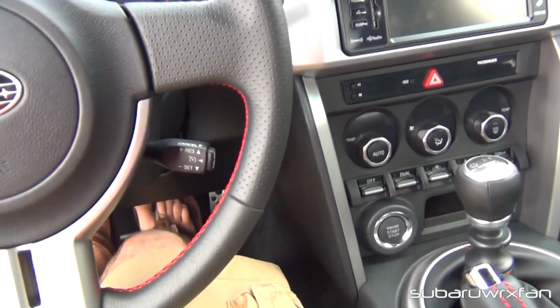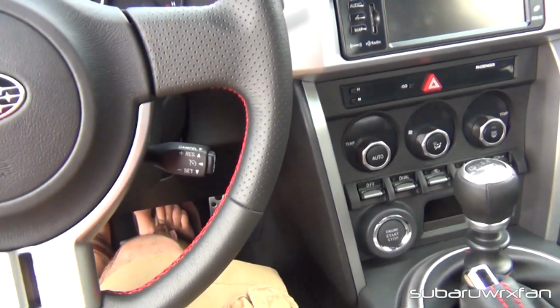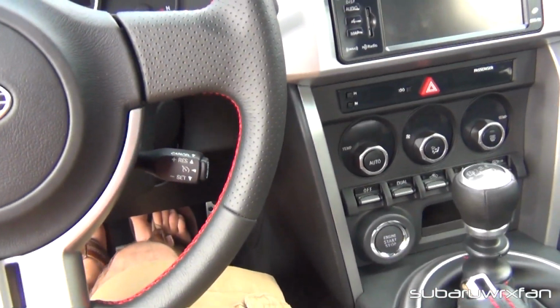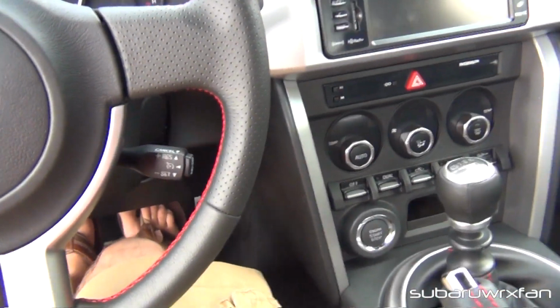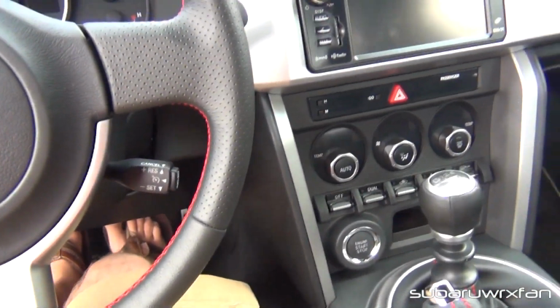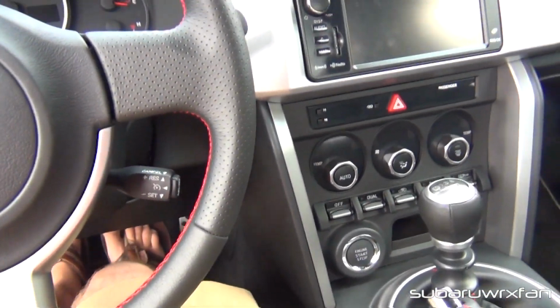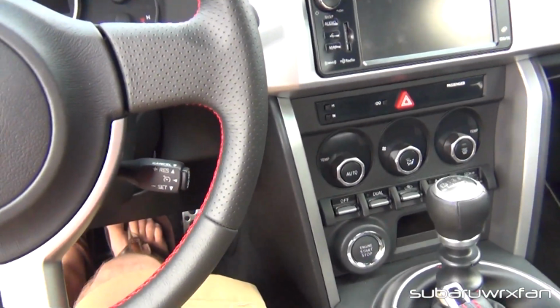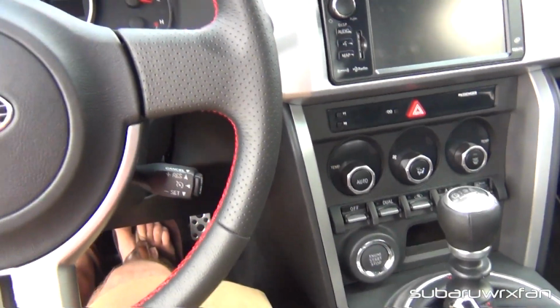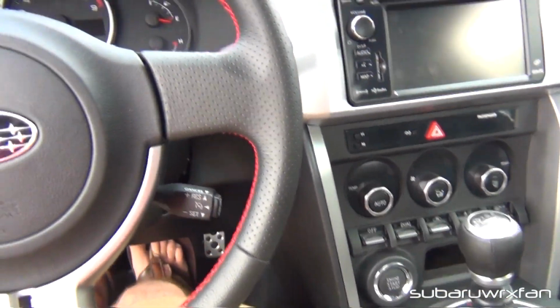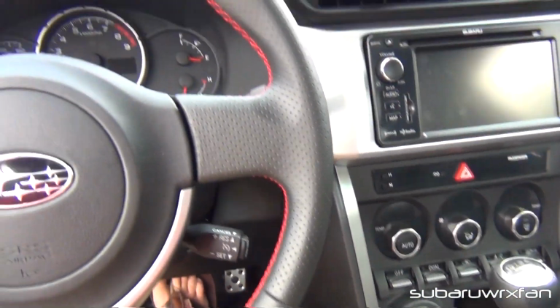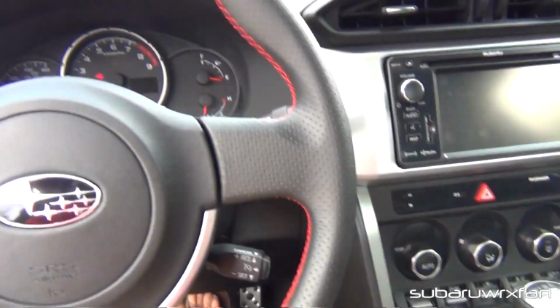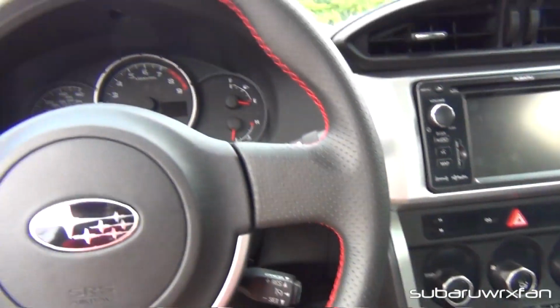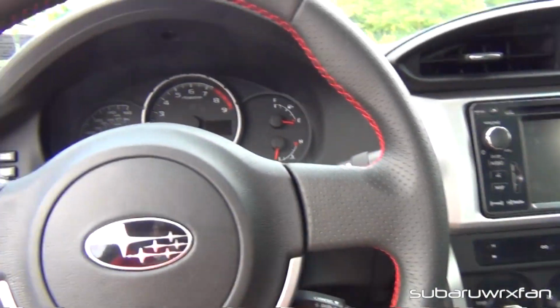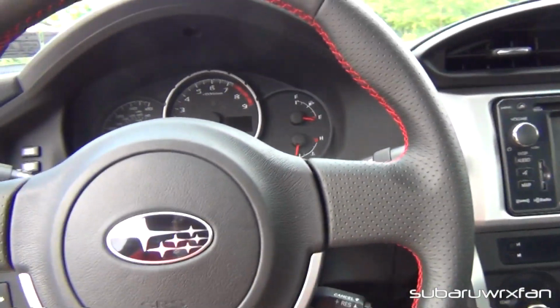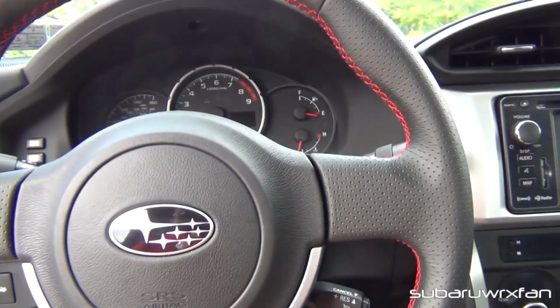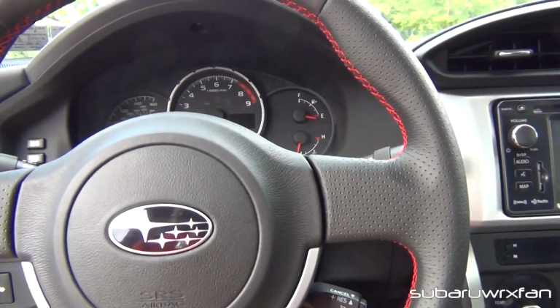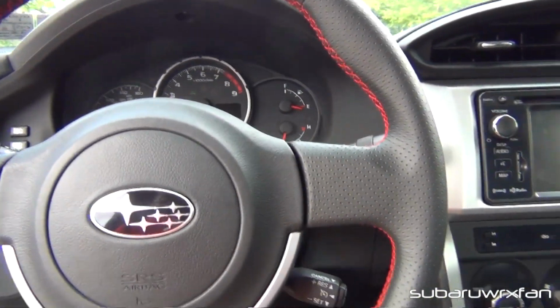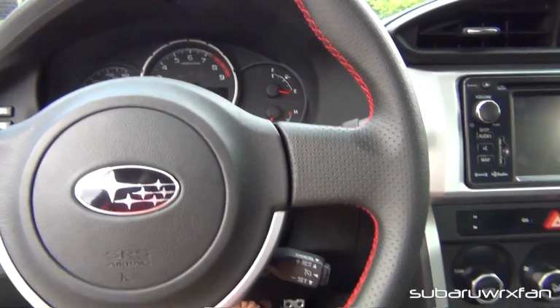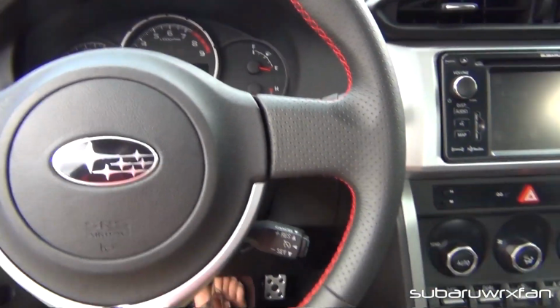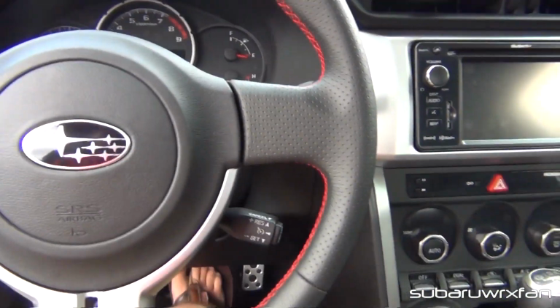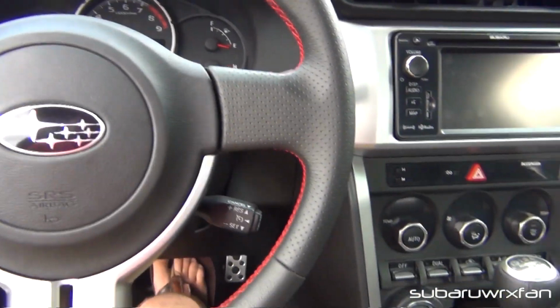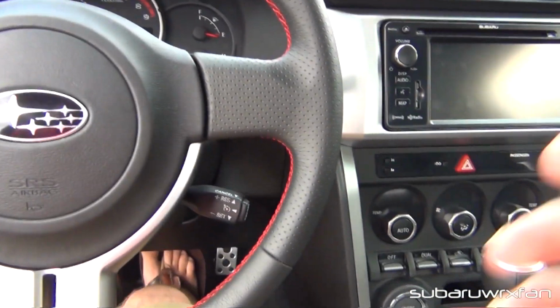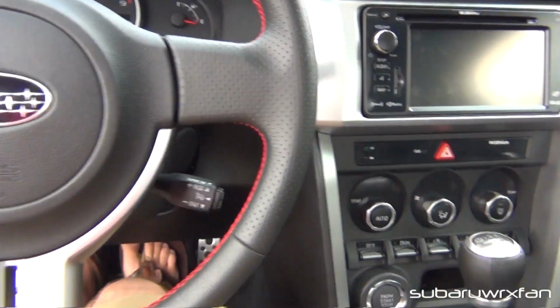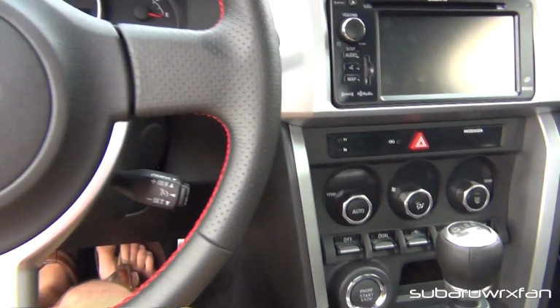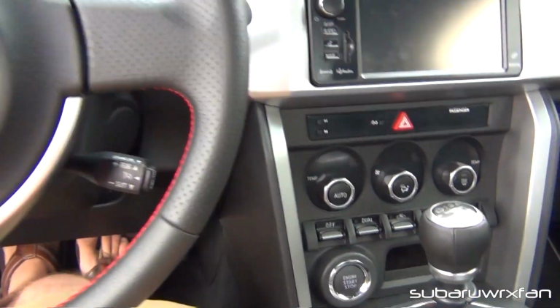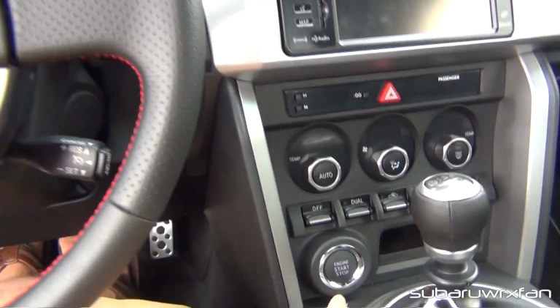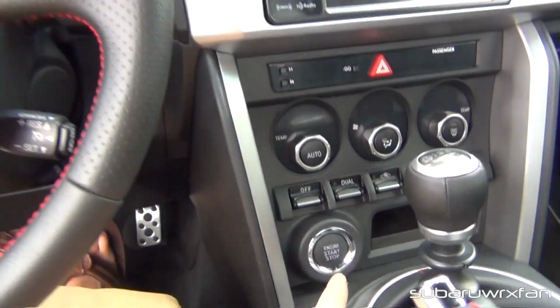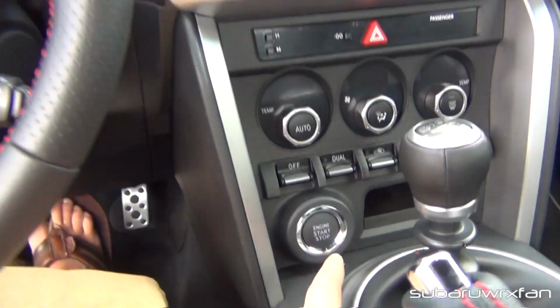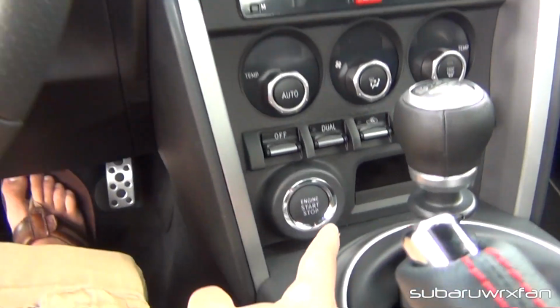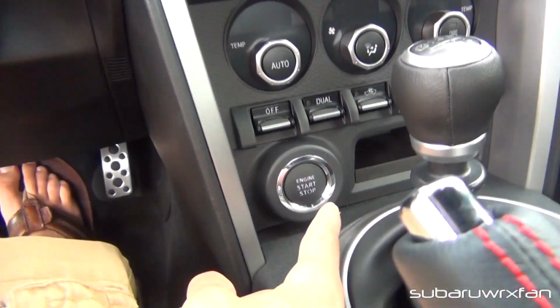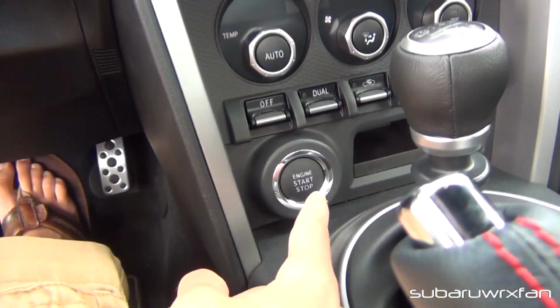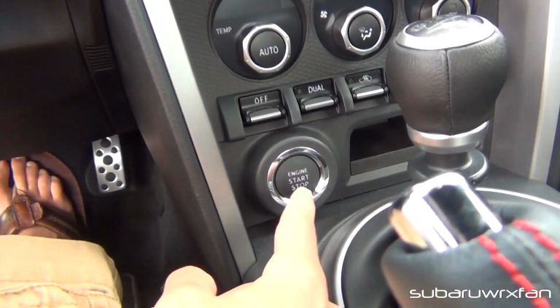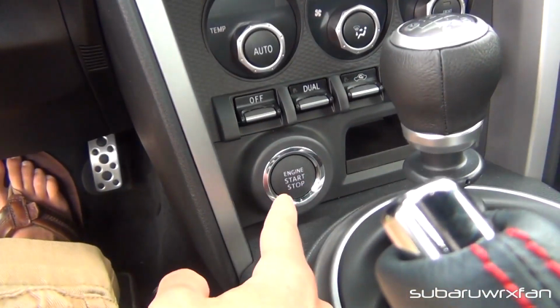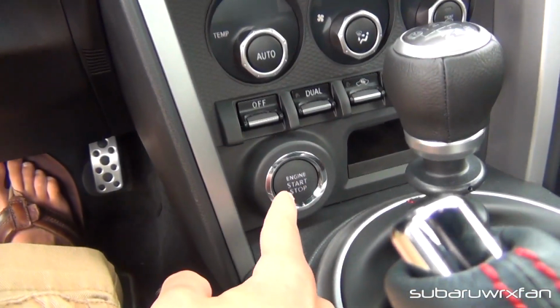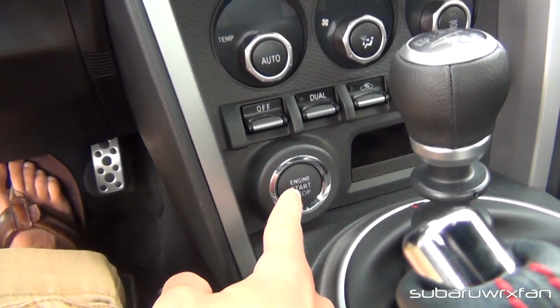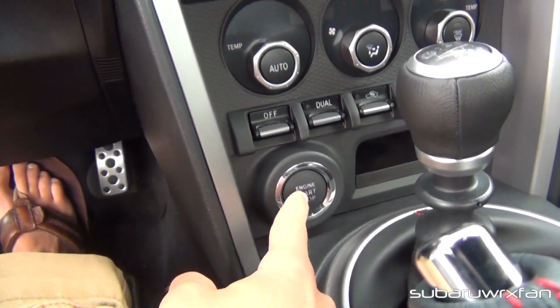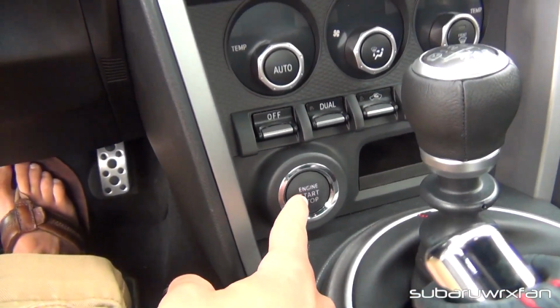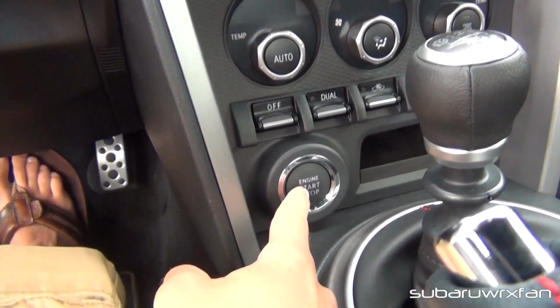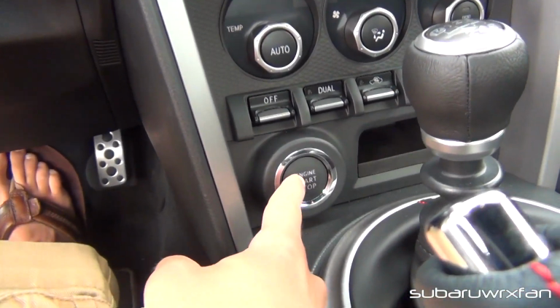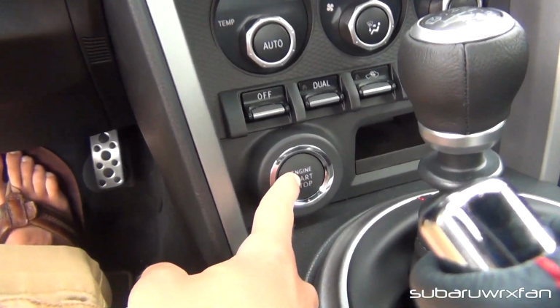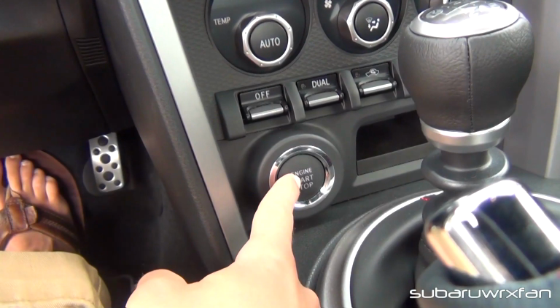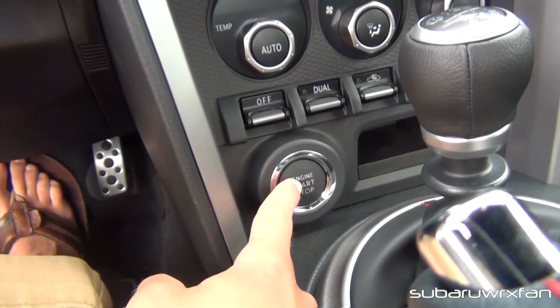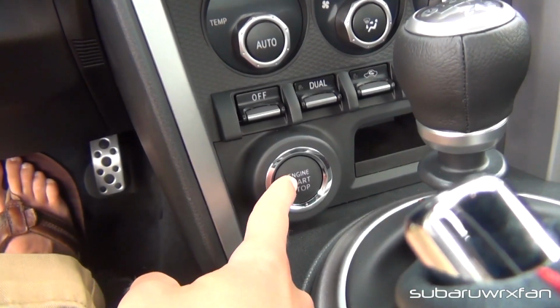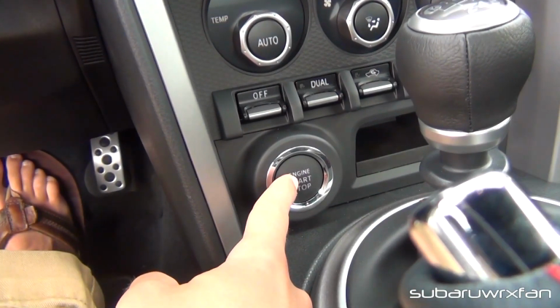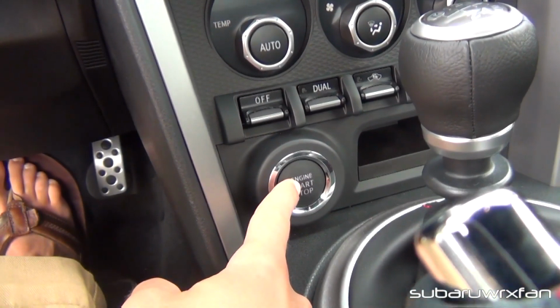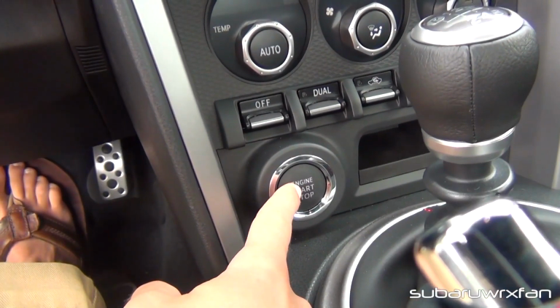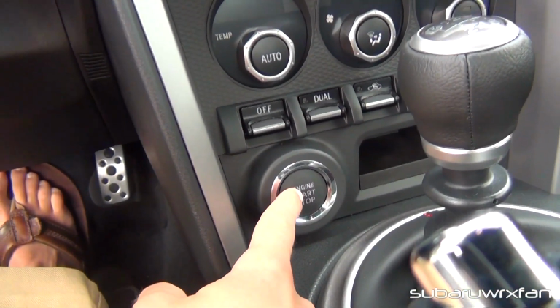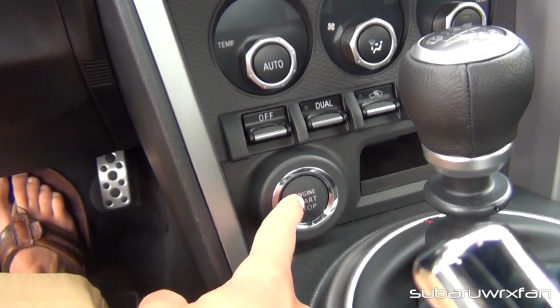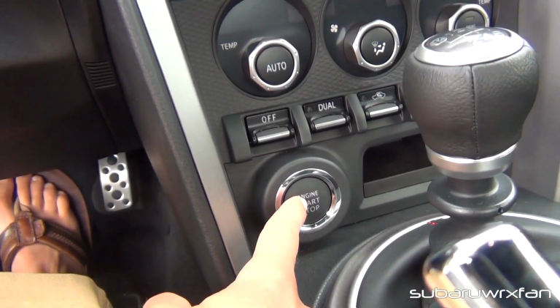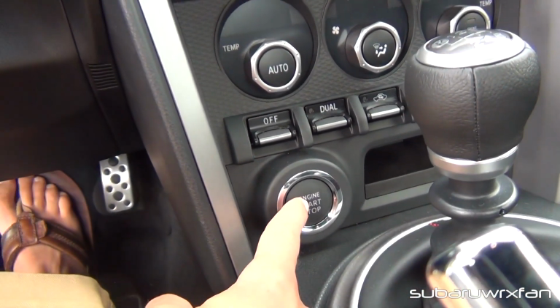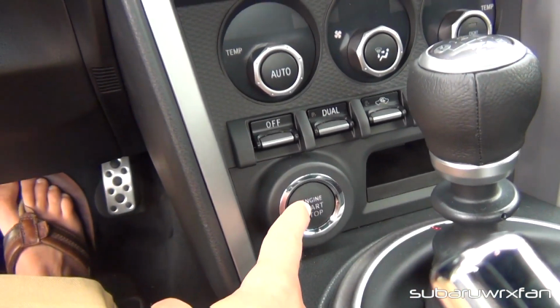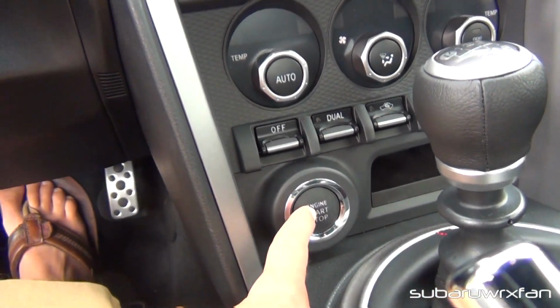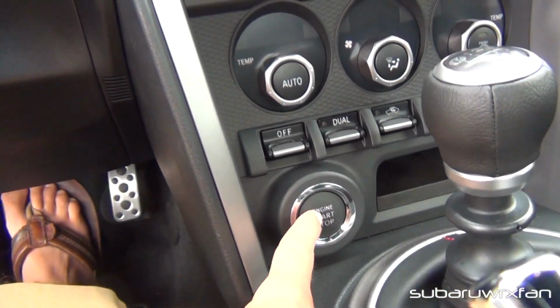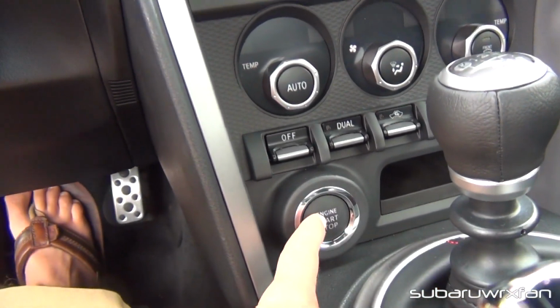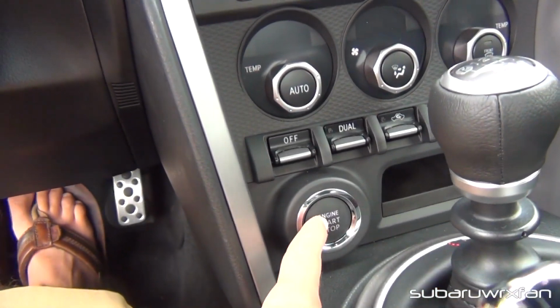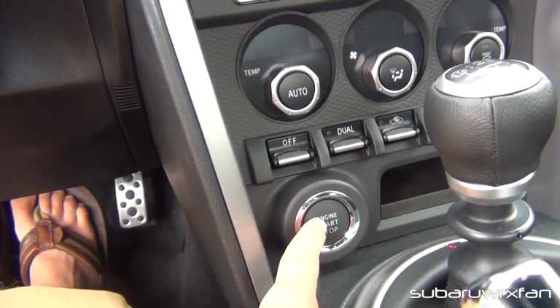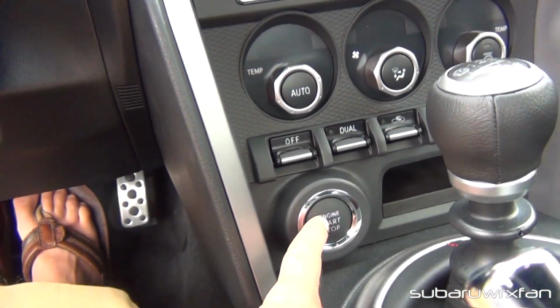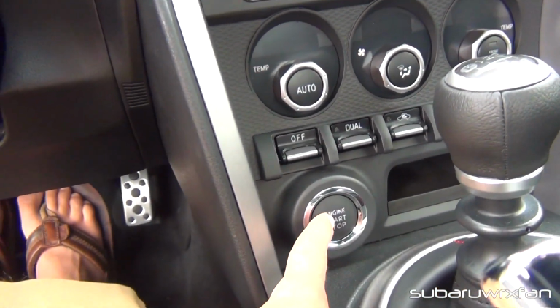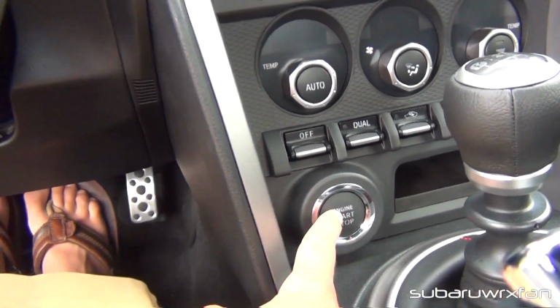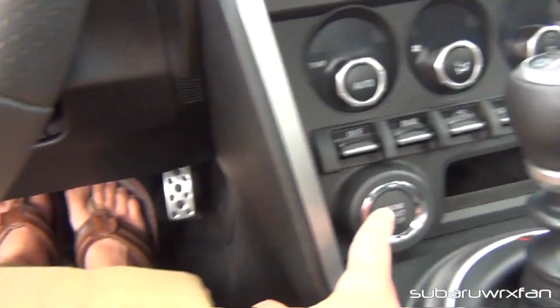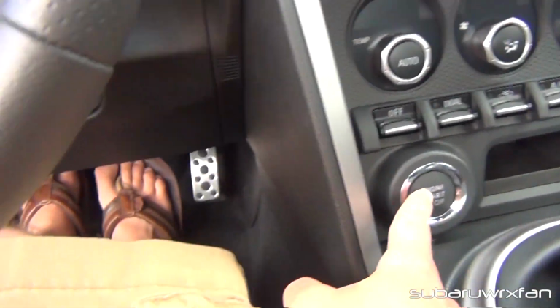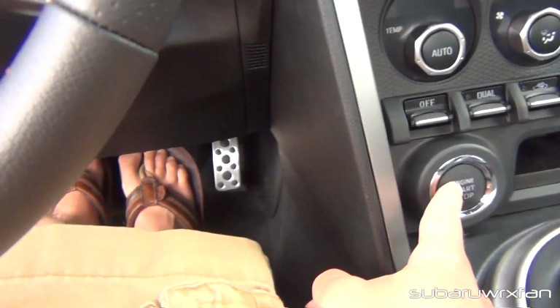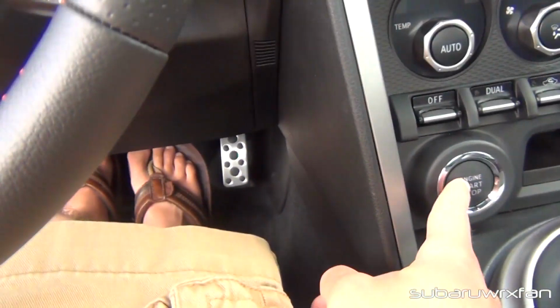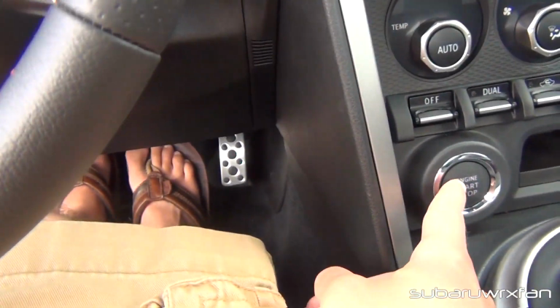This car also has push-button start, right down here. See, I just hit that — put your foot on the brake.